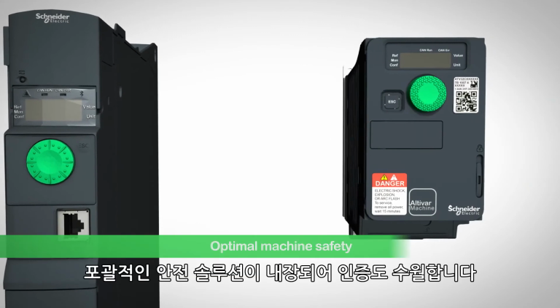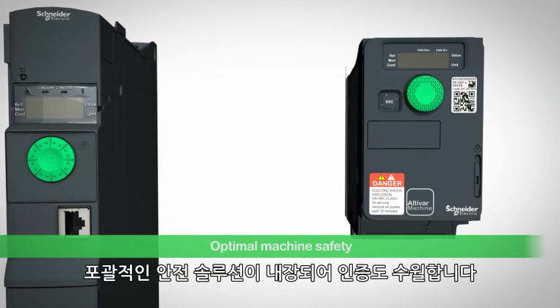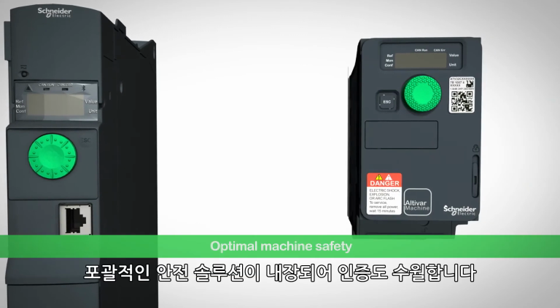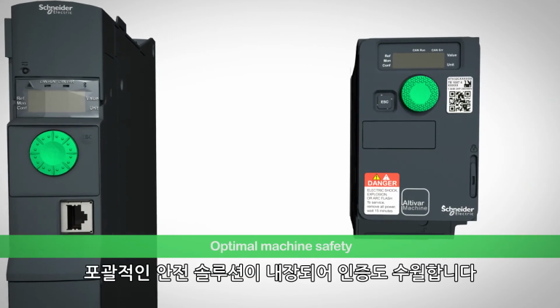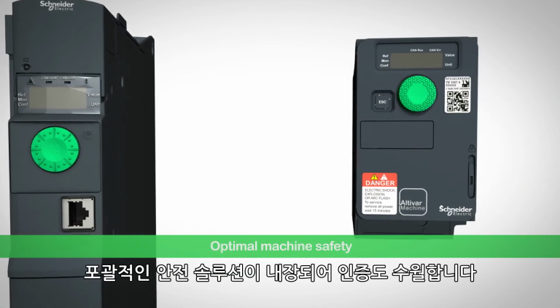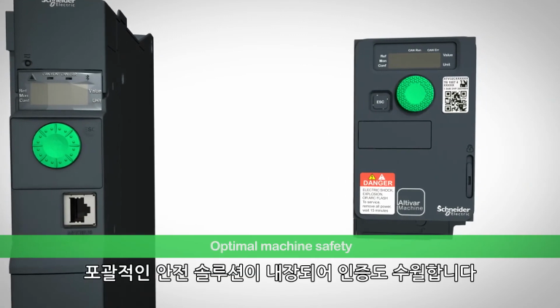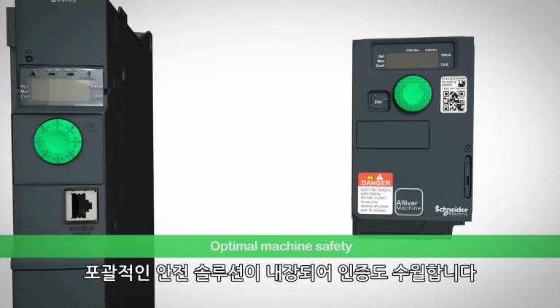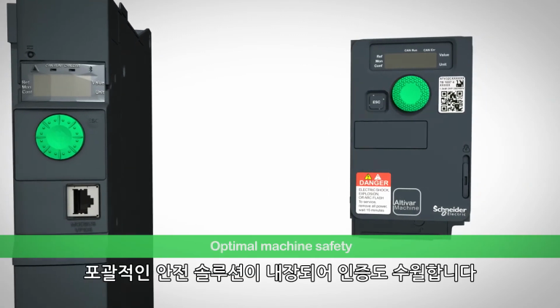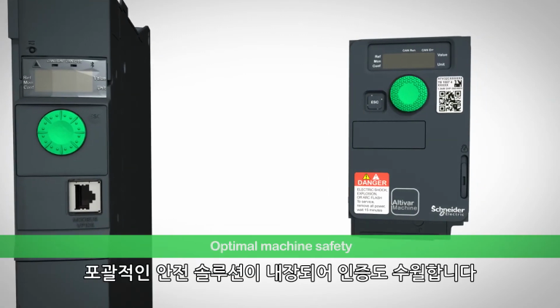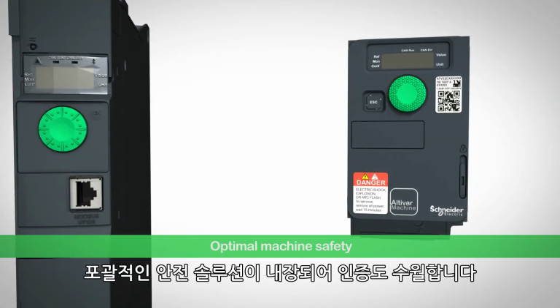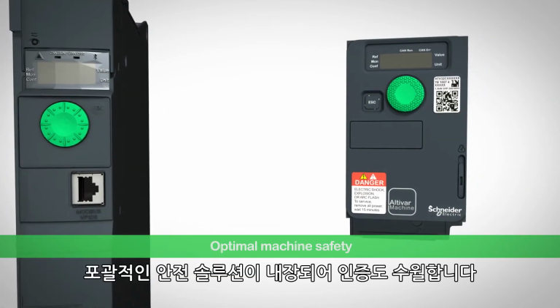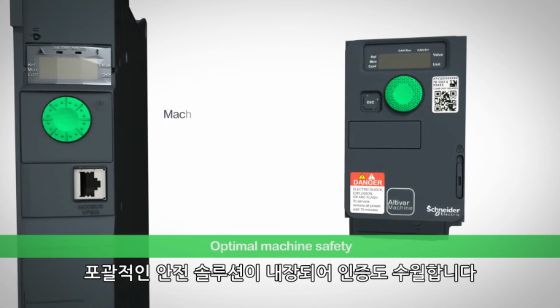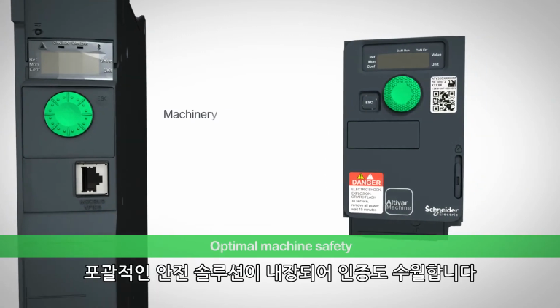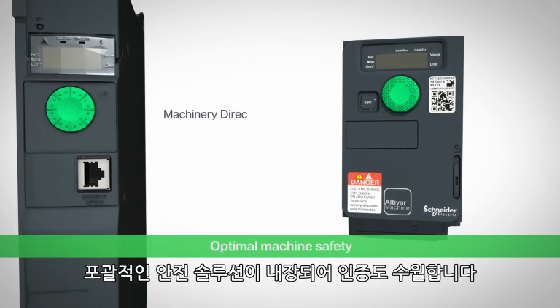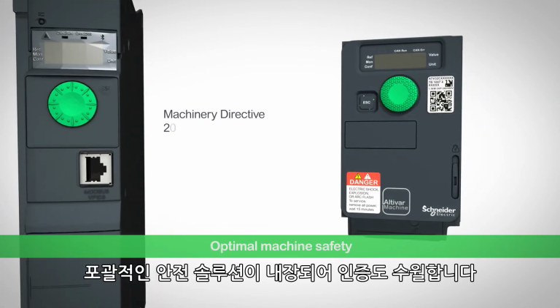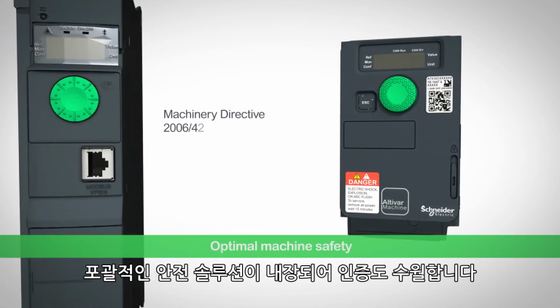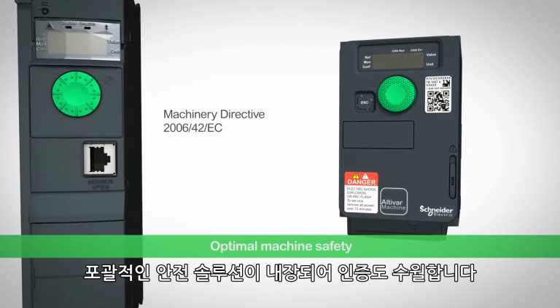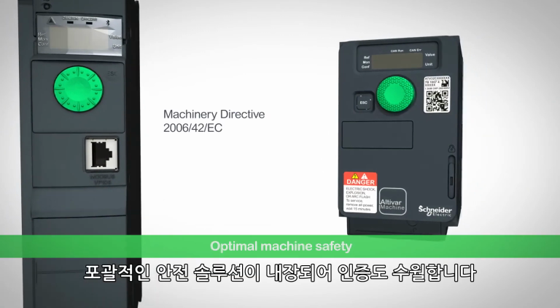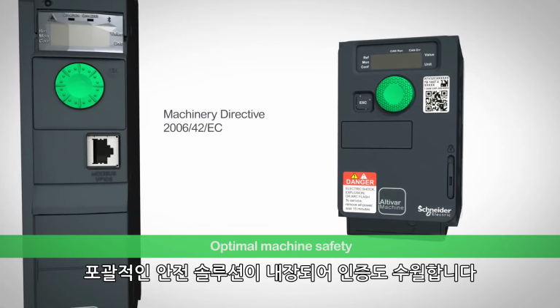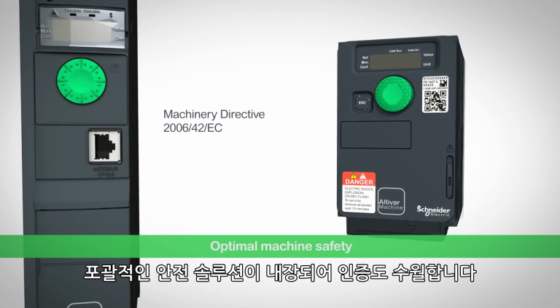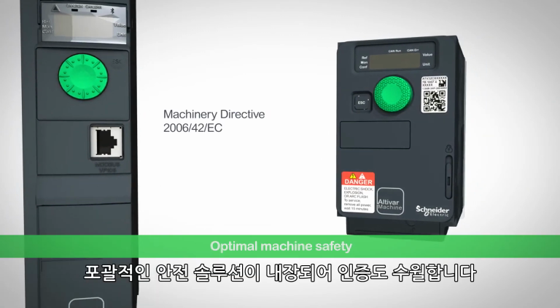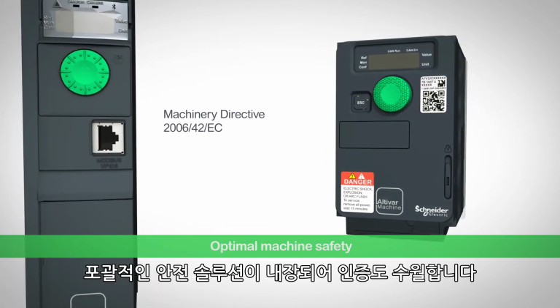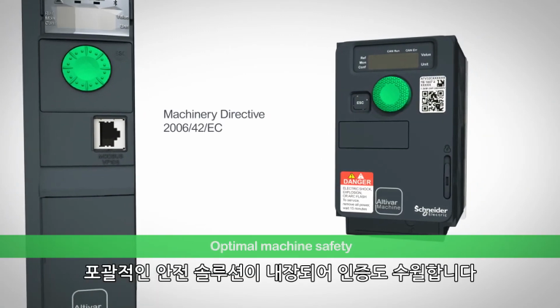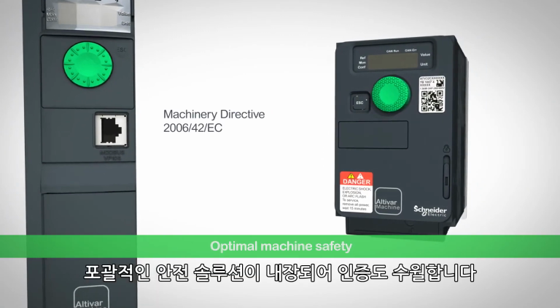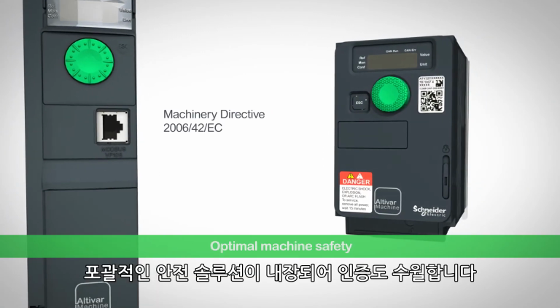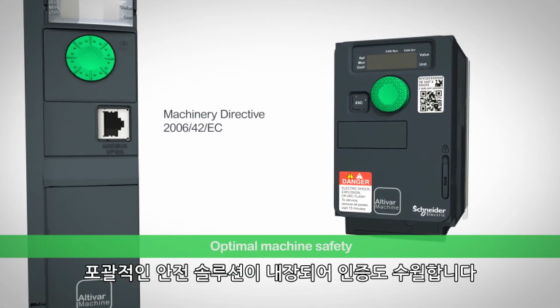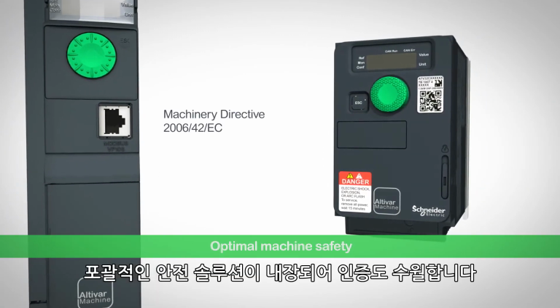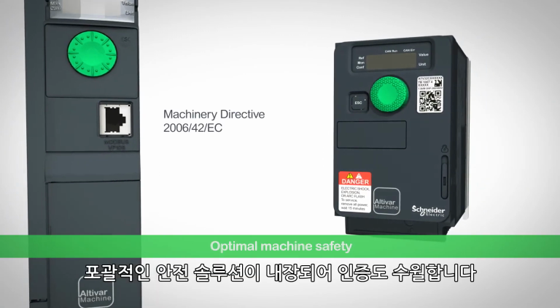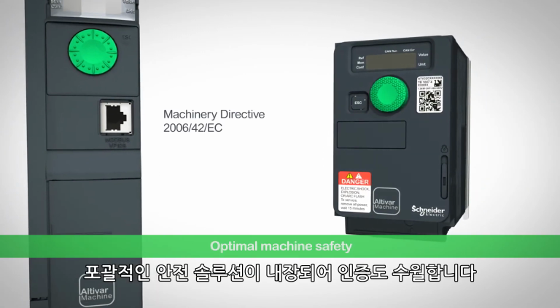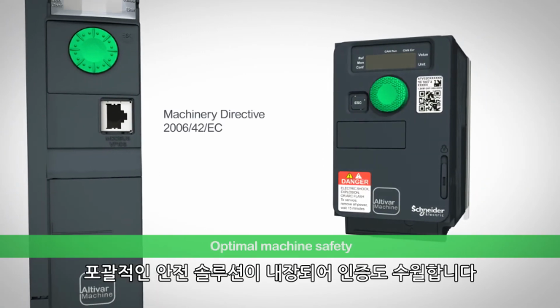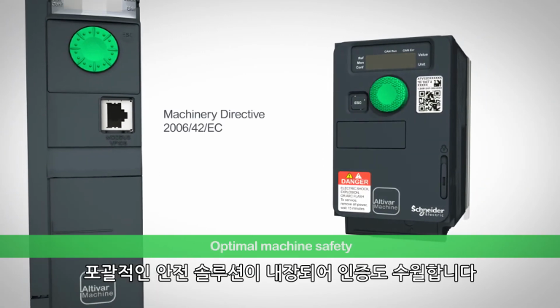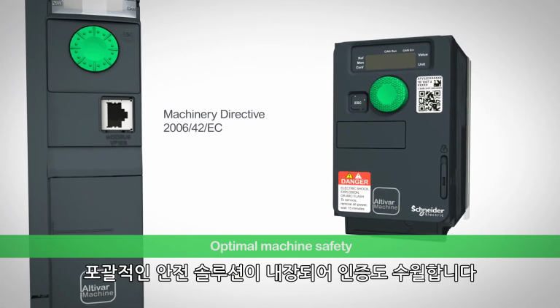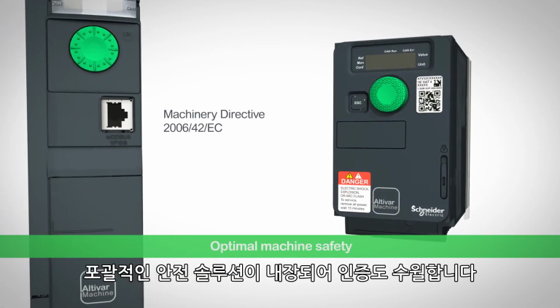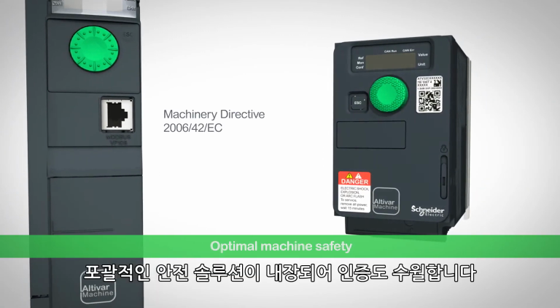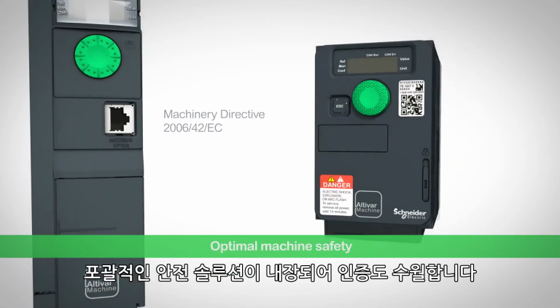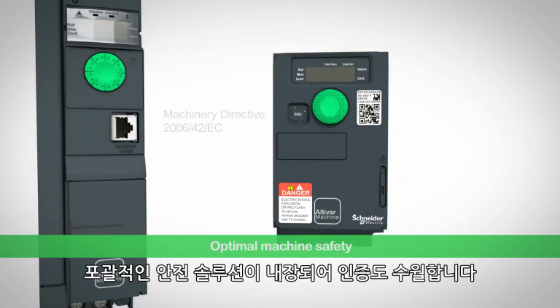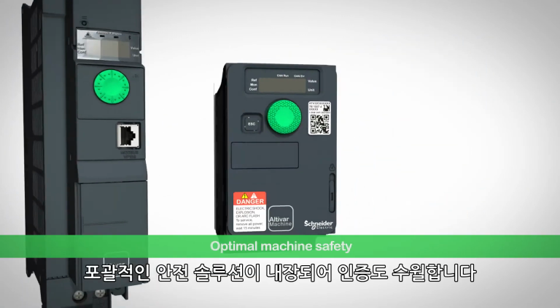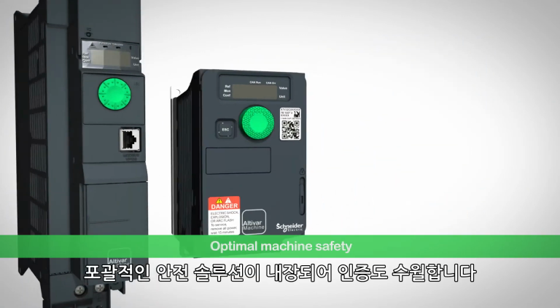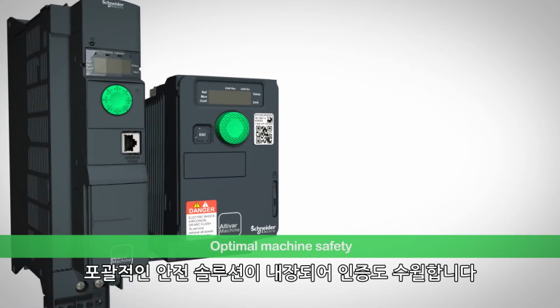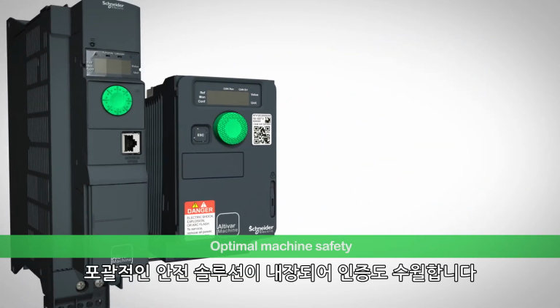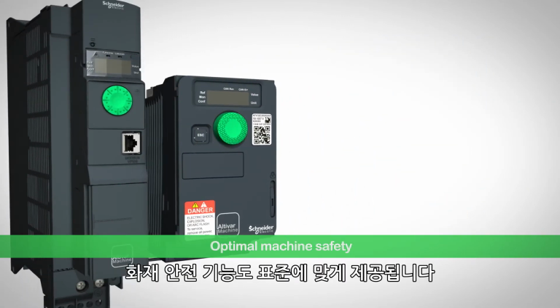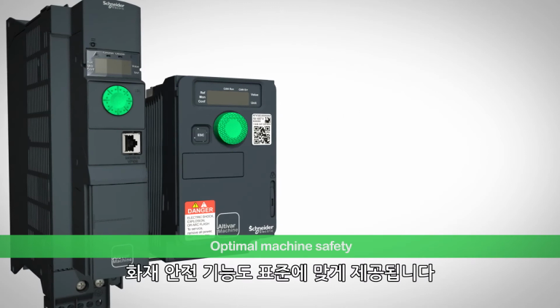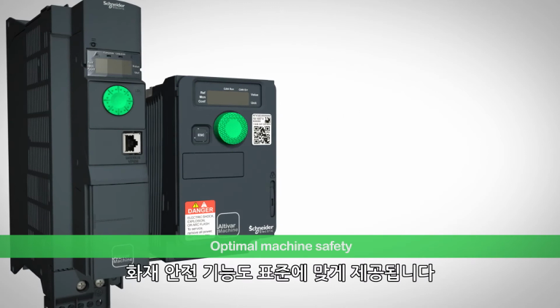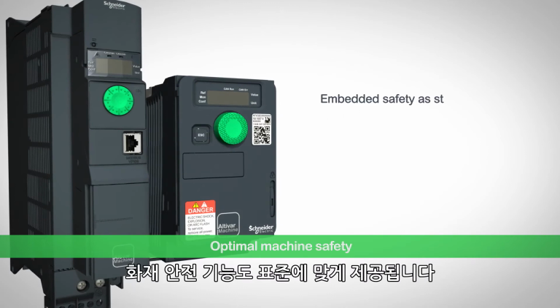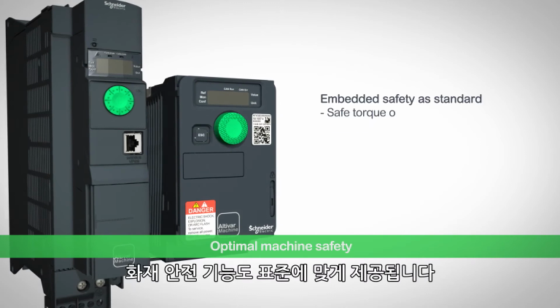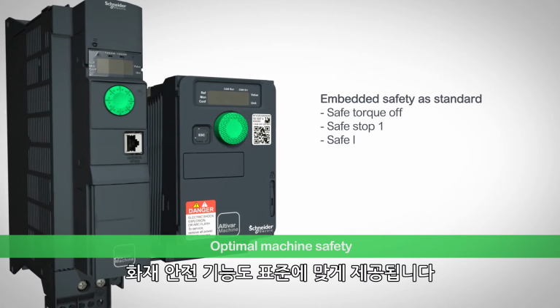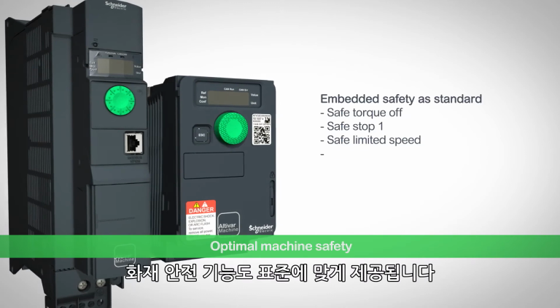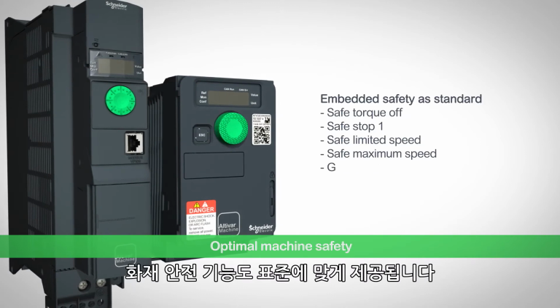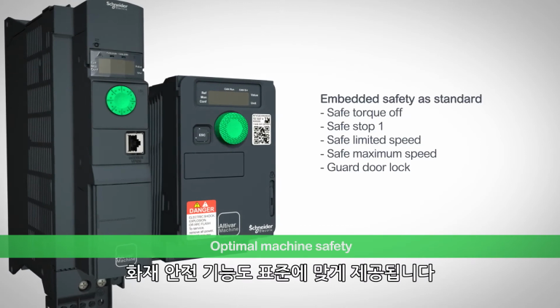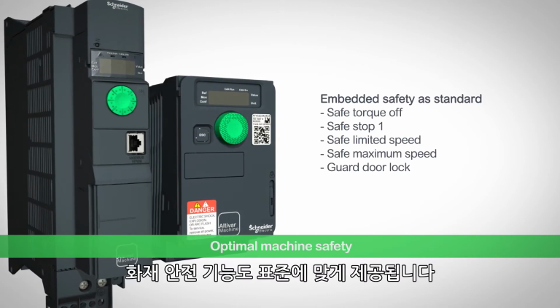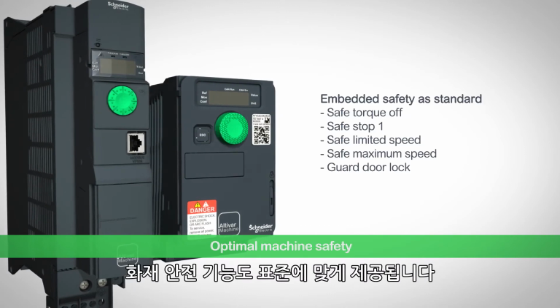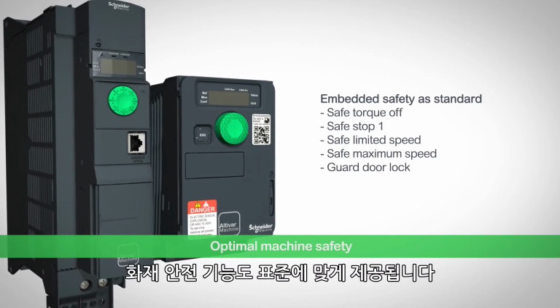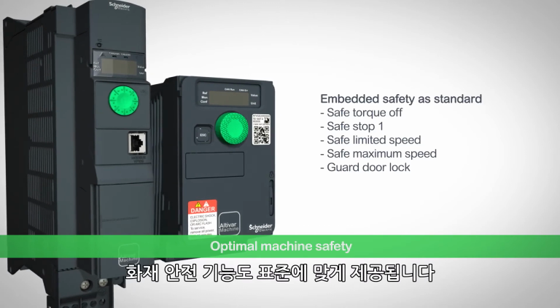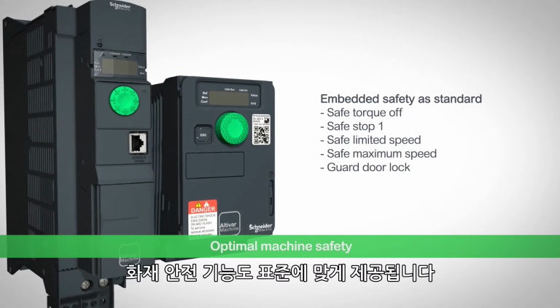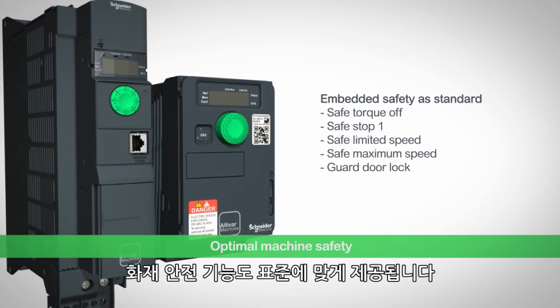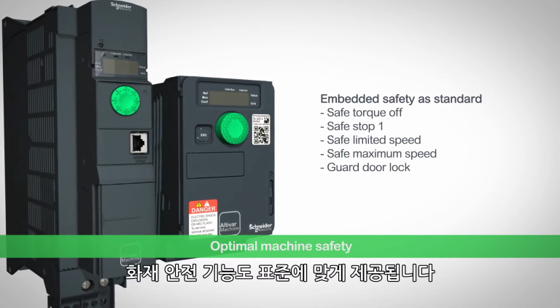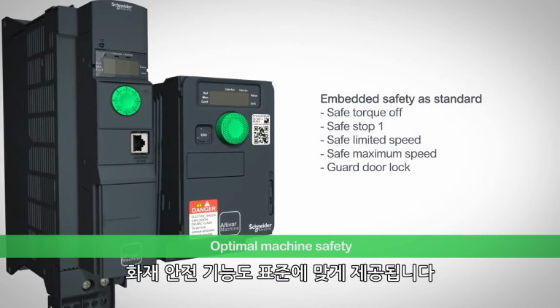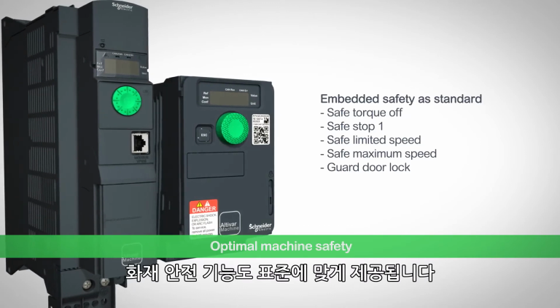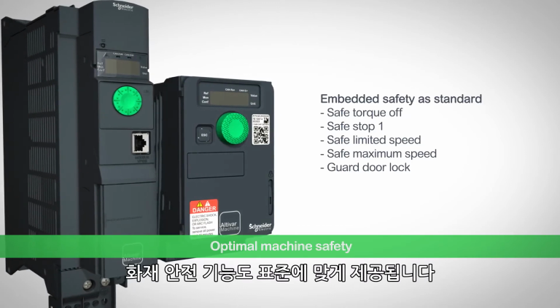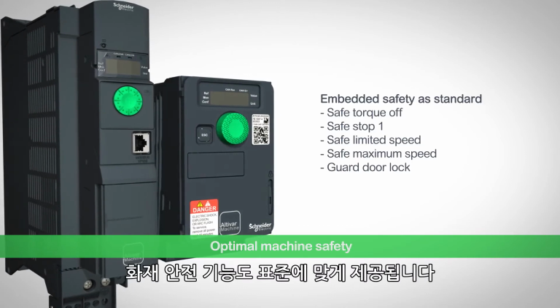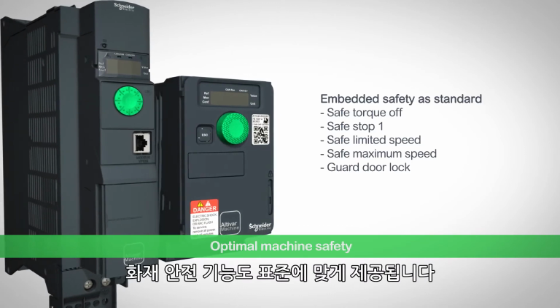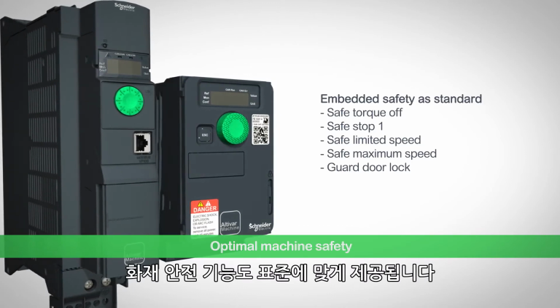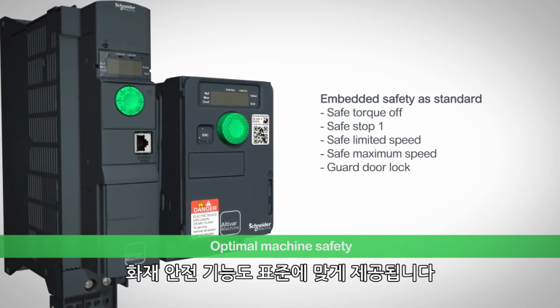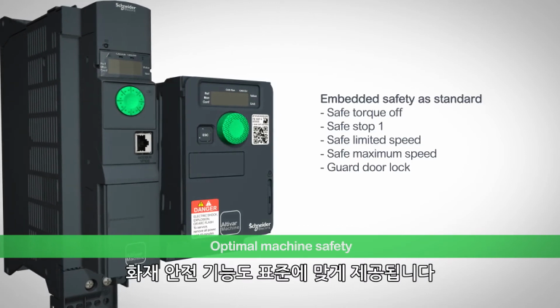Comprehensive embedded safety solutions simplify certification. Fire safety functions are provided as standard.